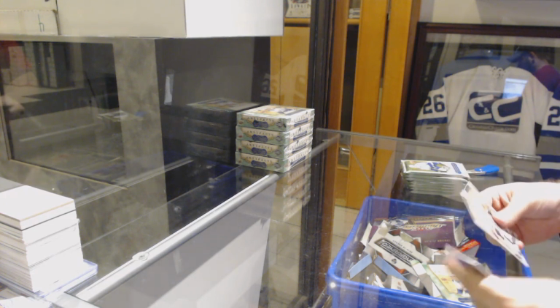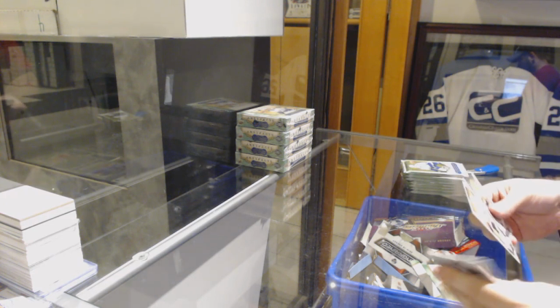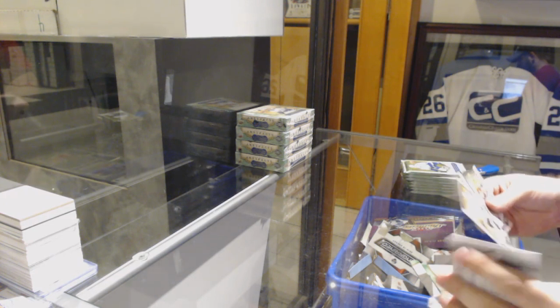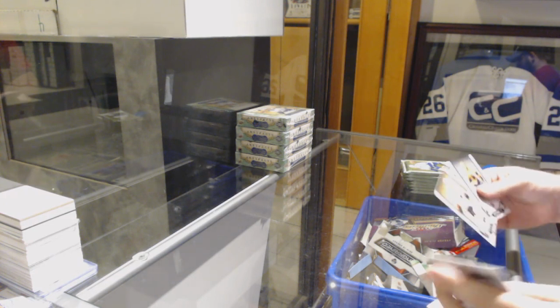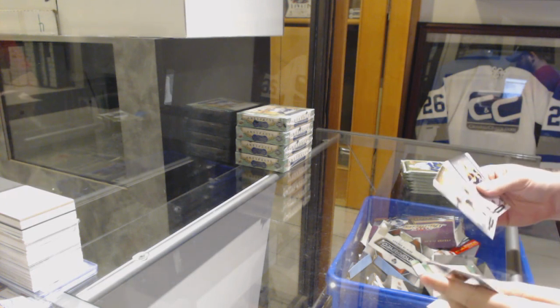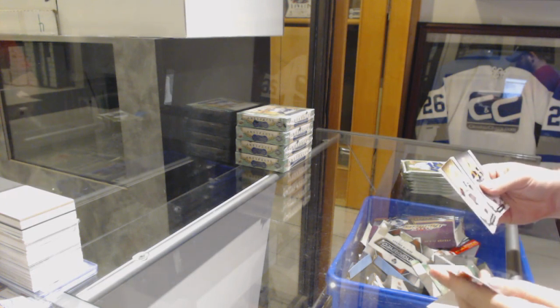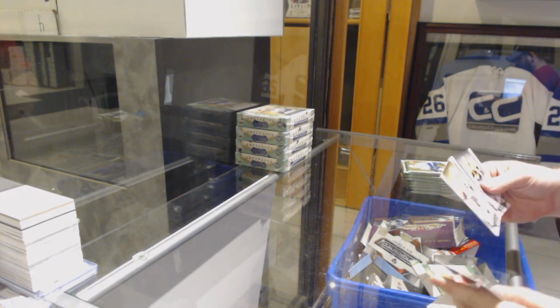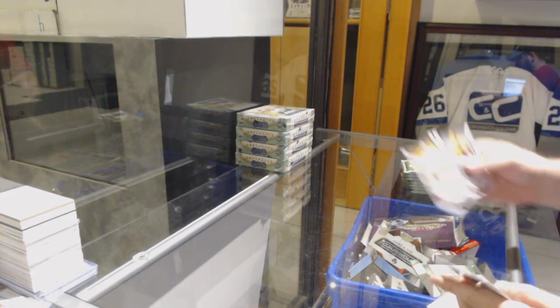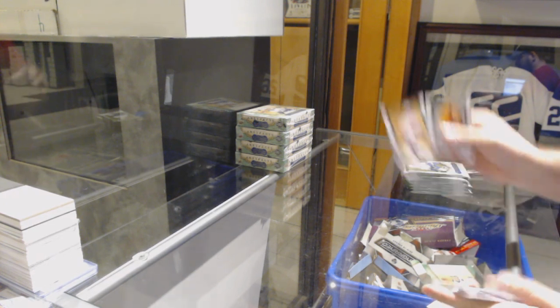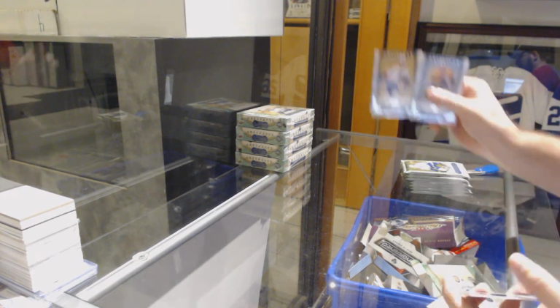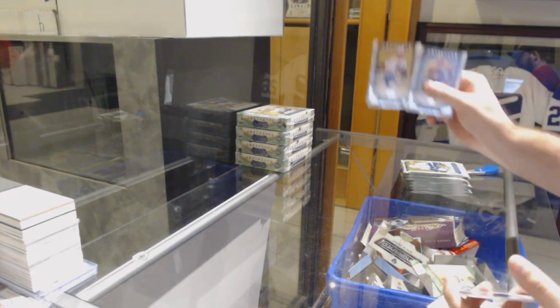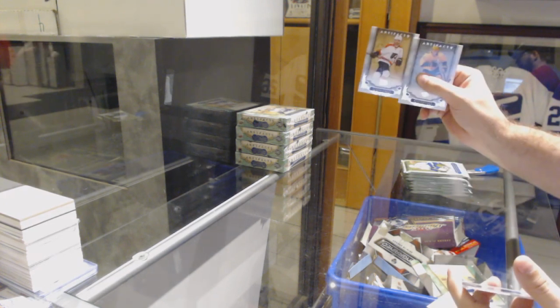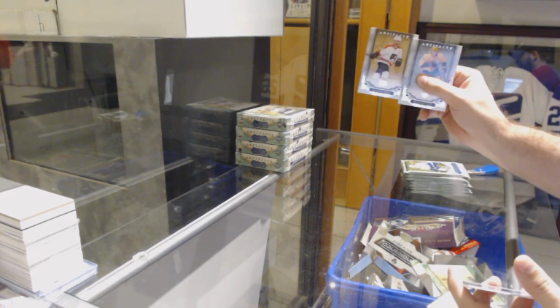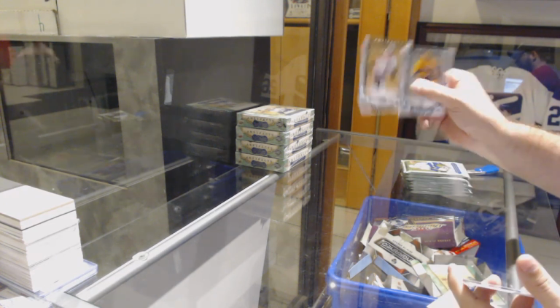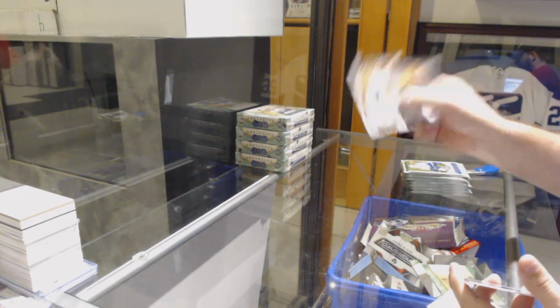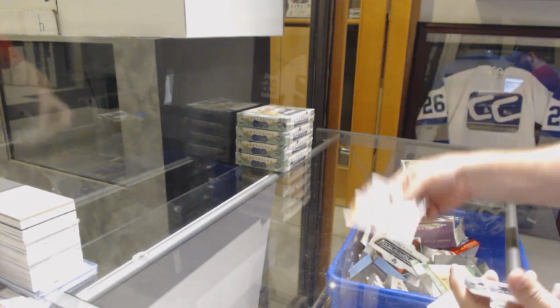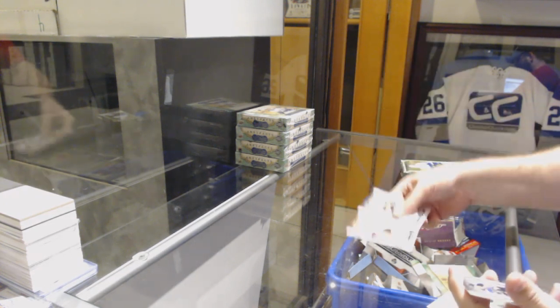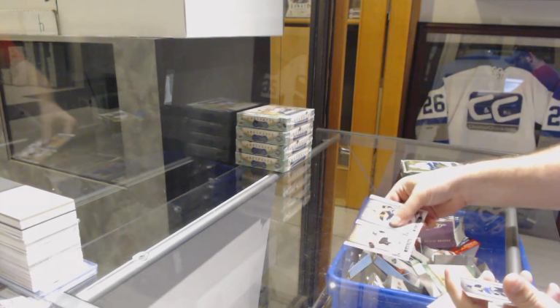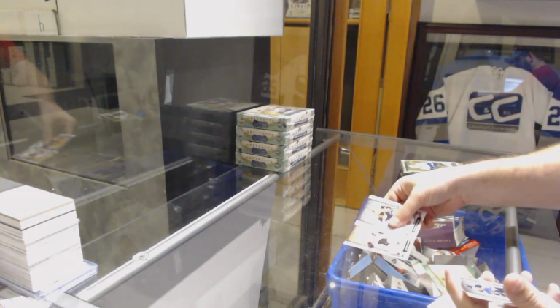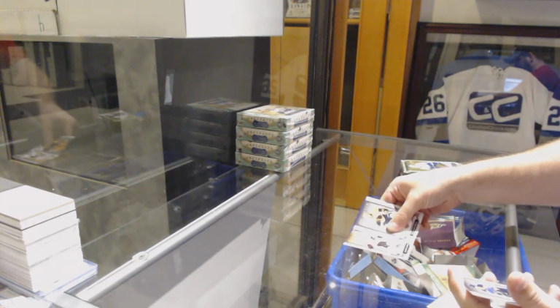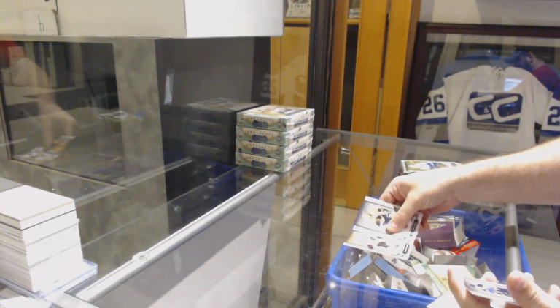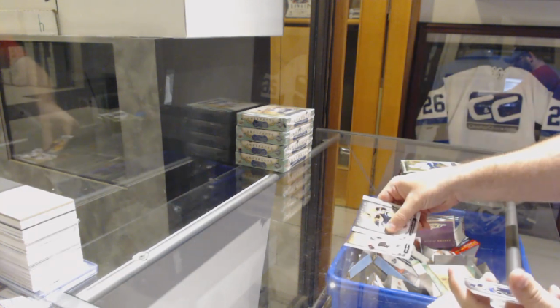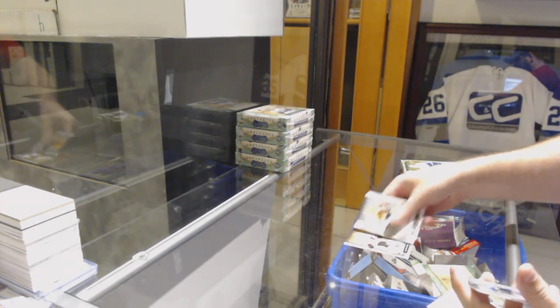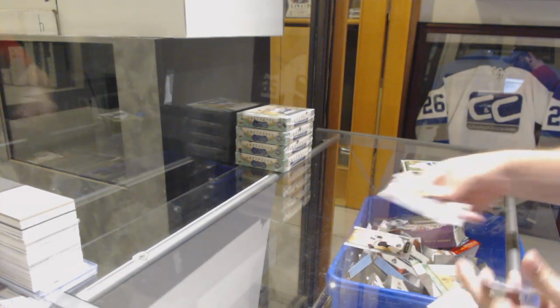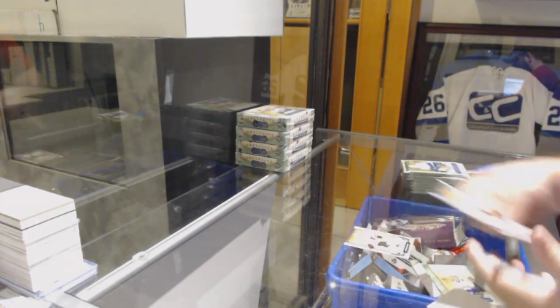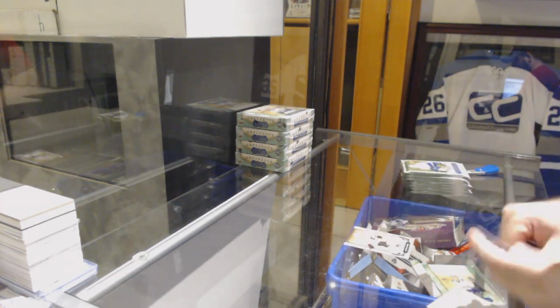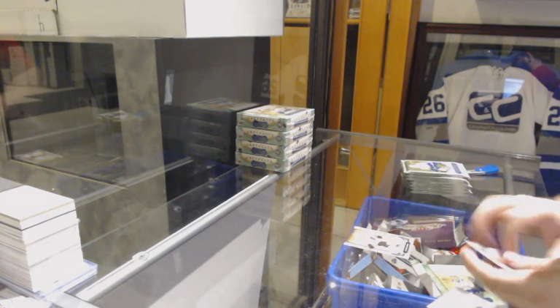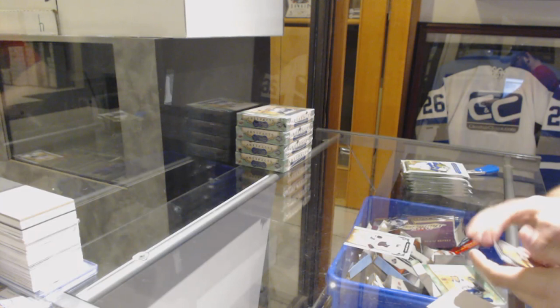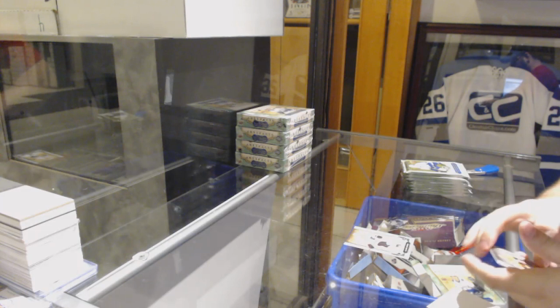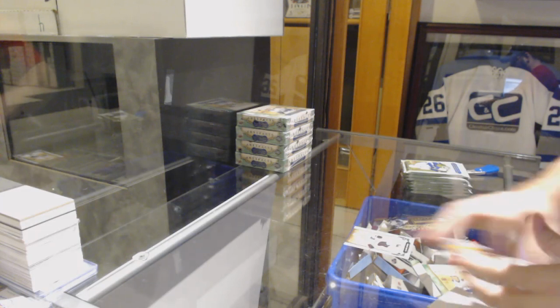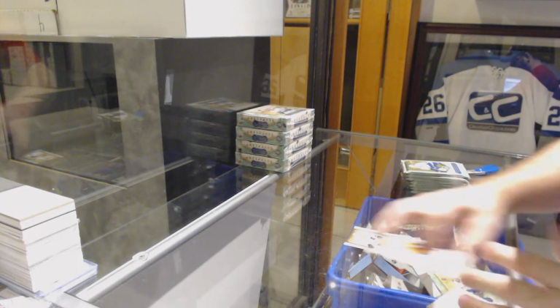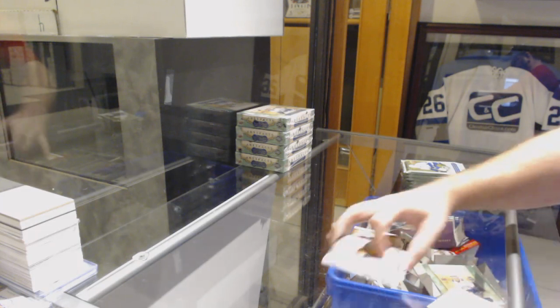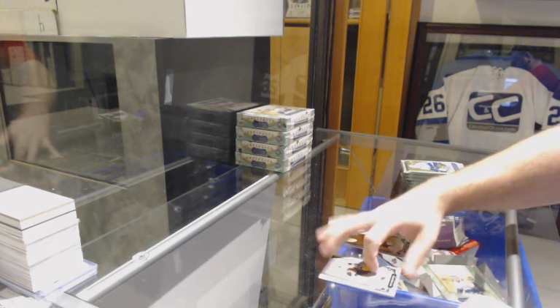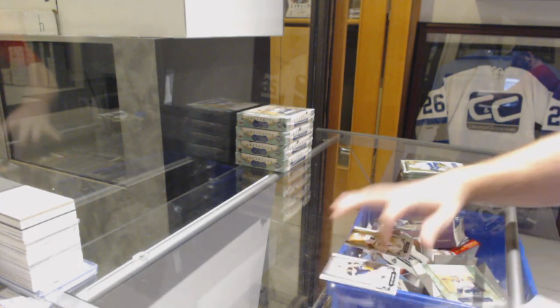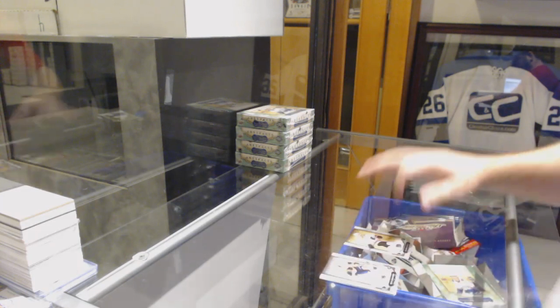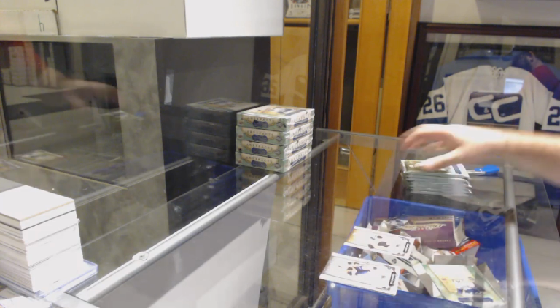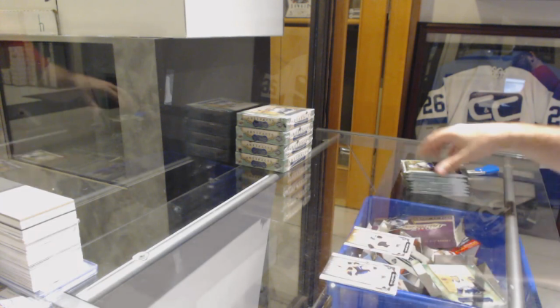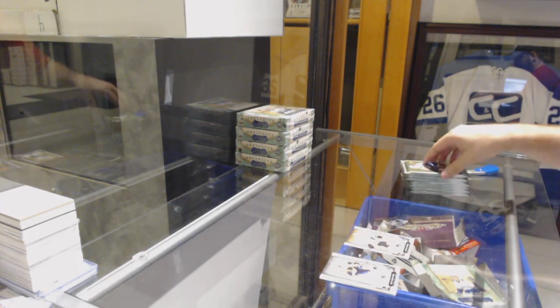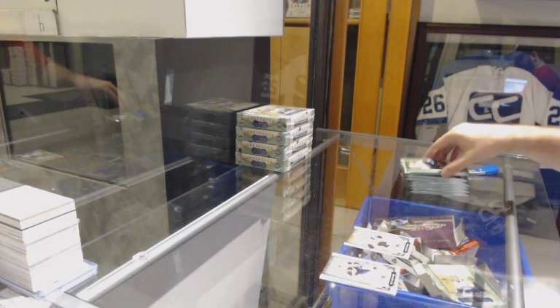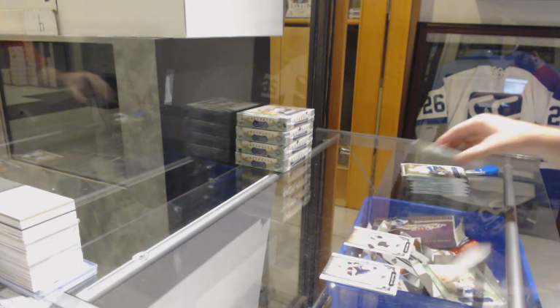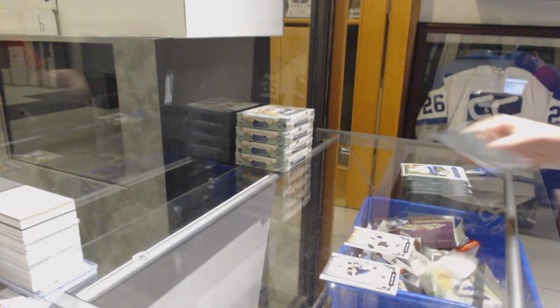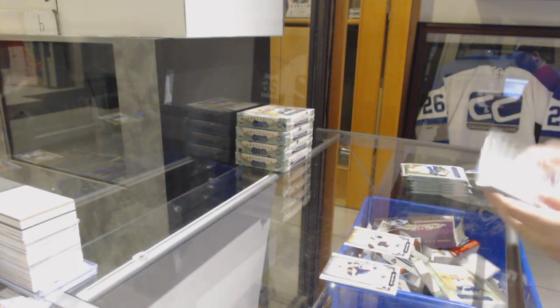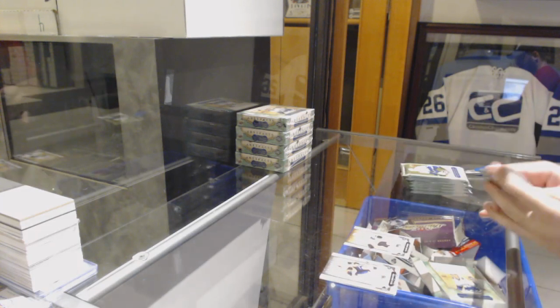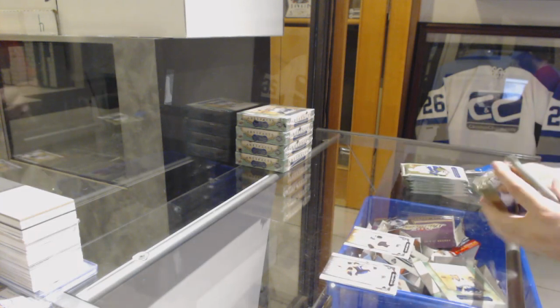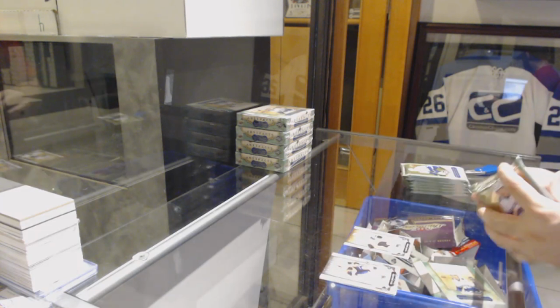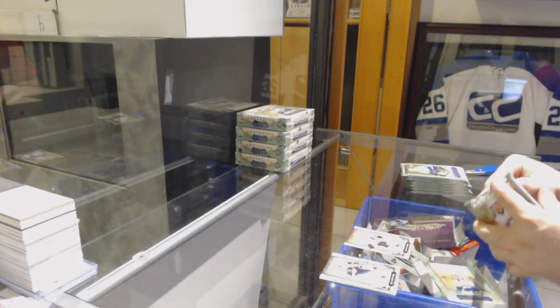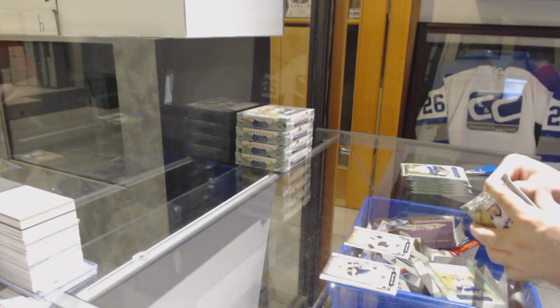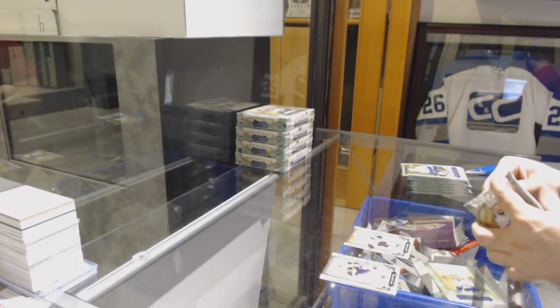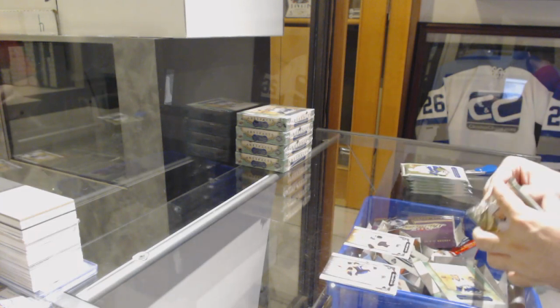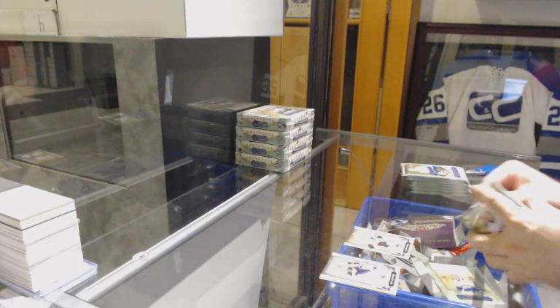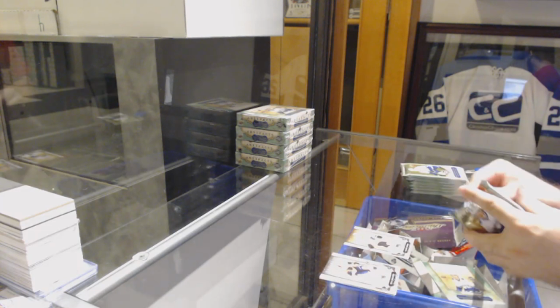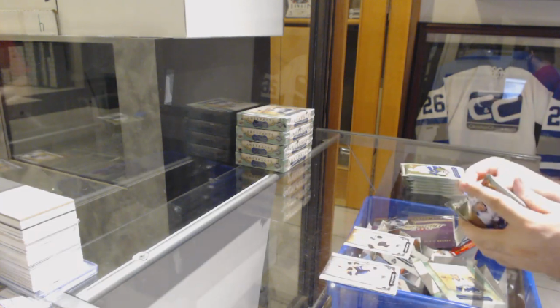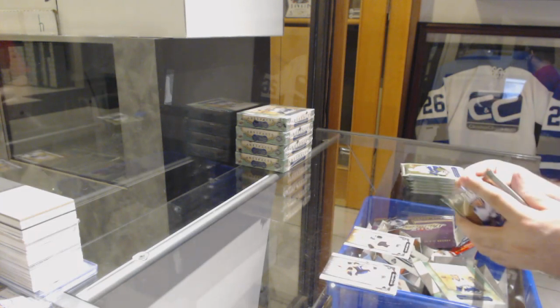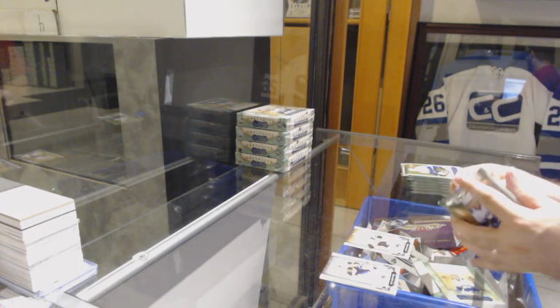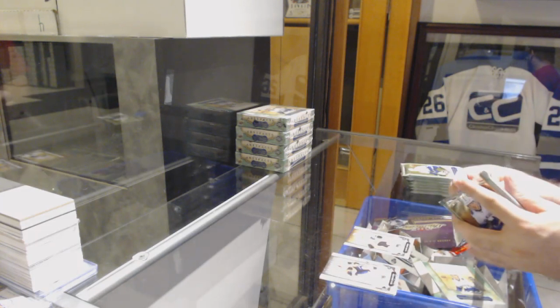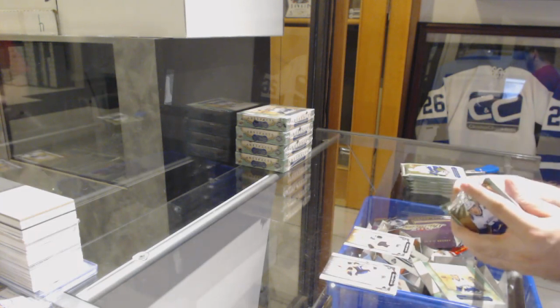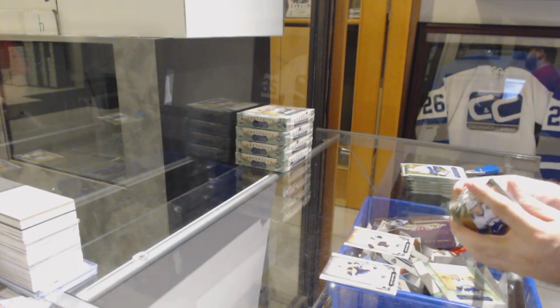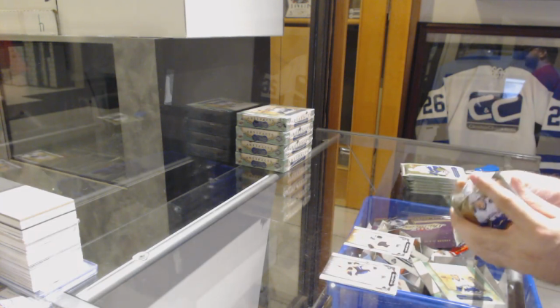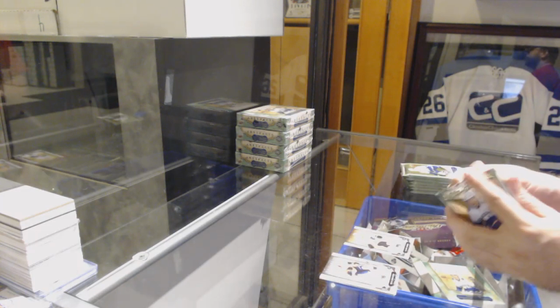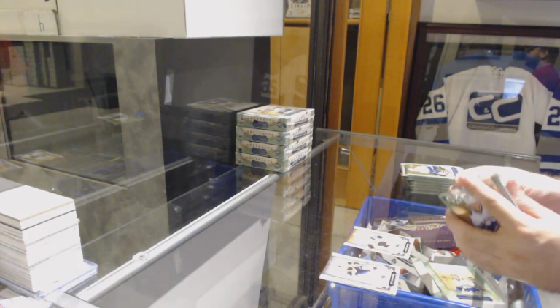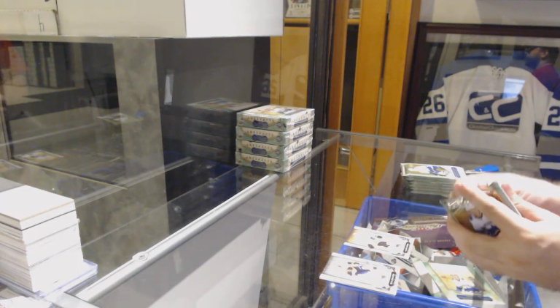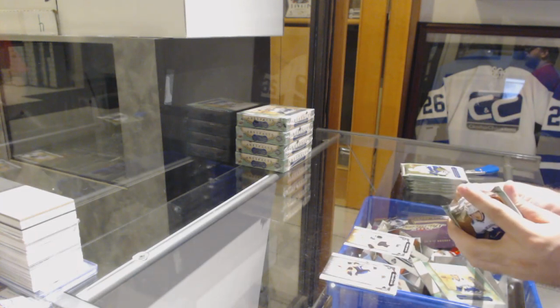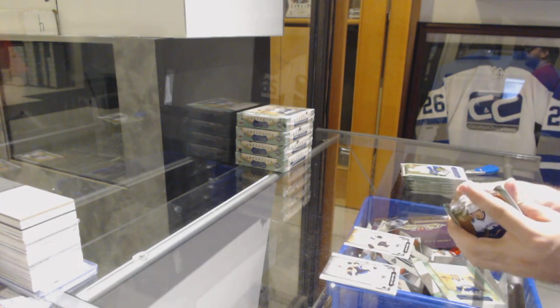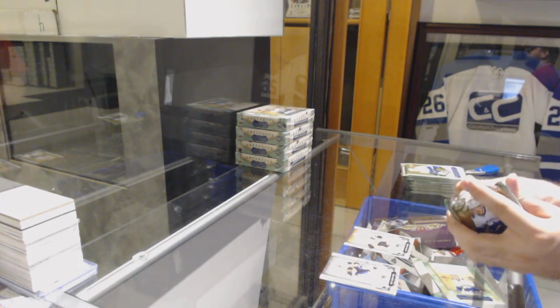We've got a Claude Giroux for the Flyers, a $6.99. Oh my gosh, we're starting this break with a Claude.